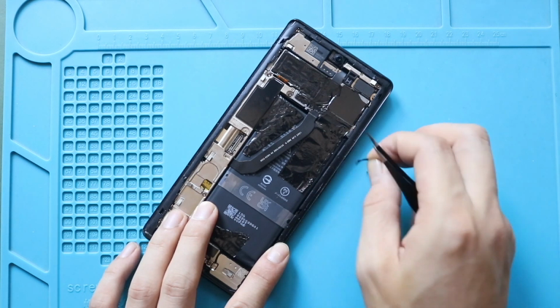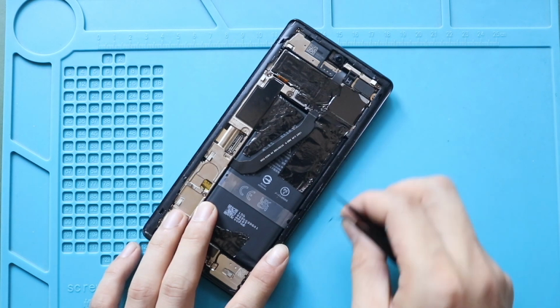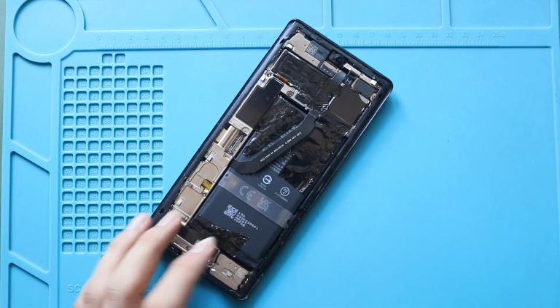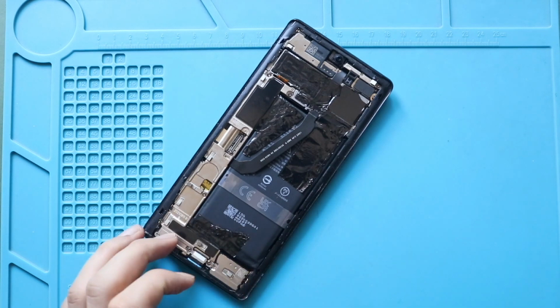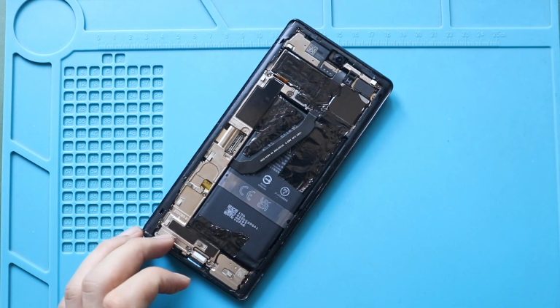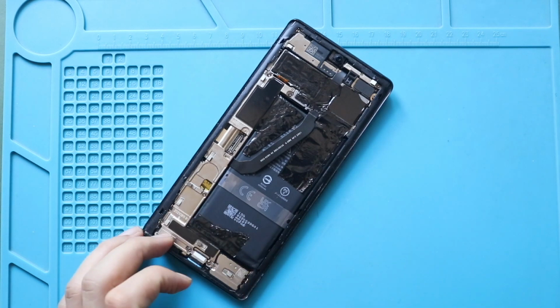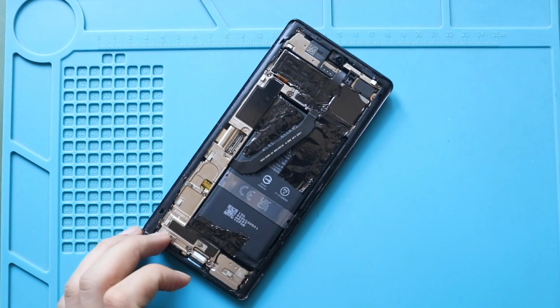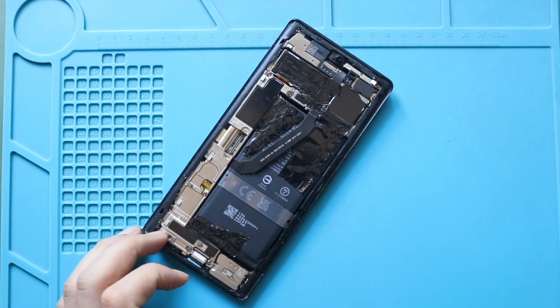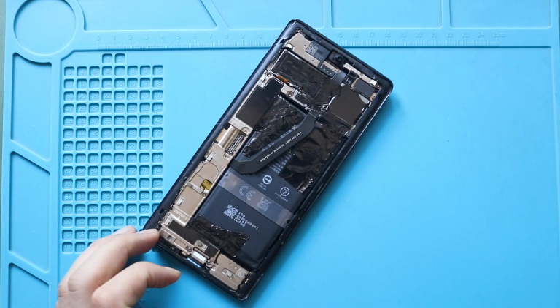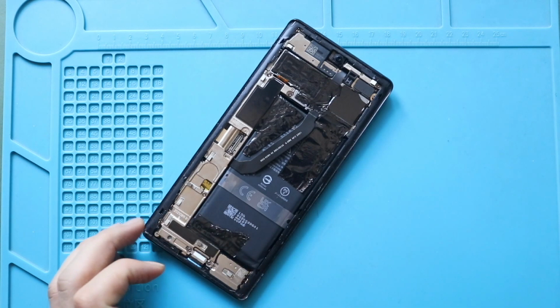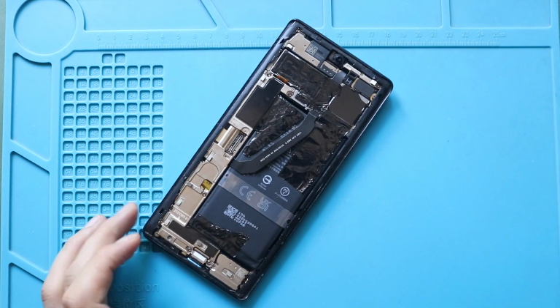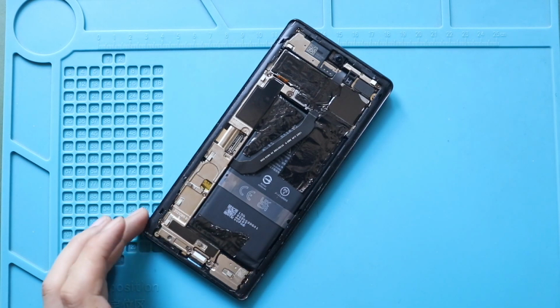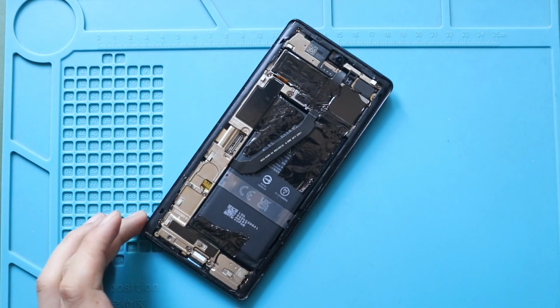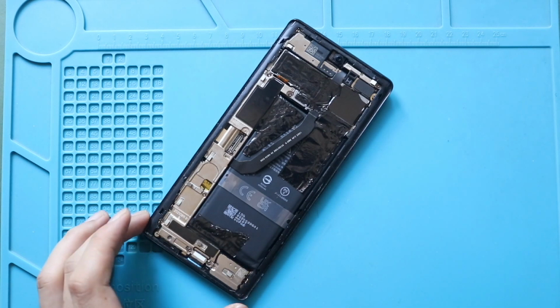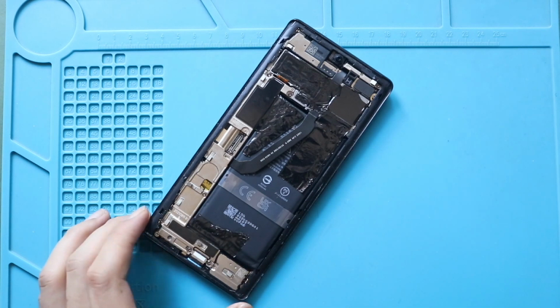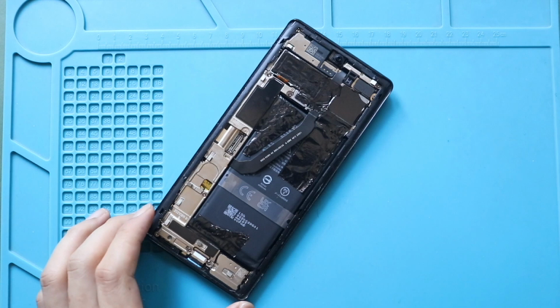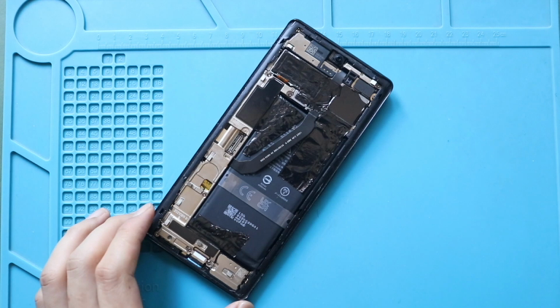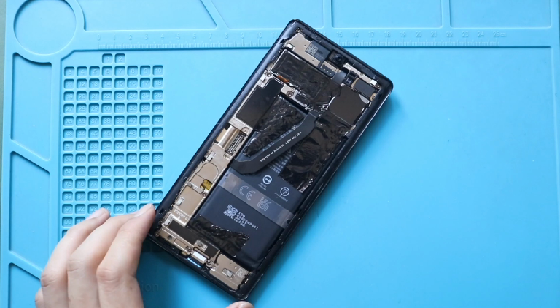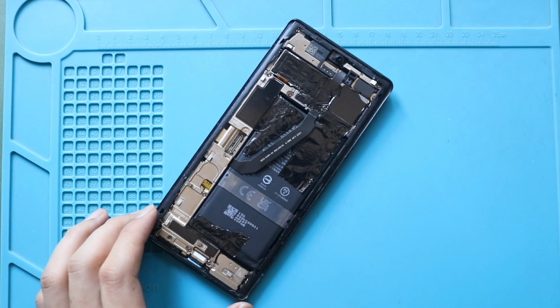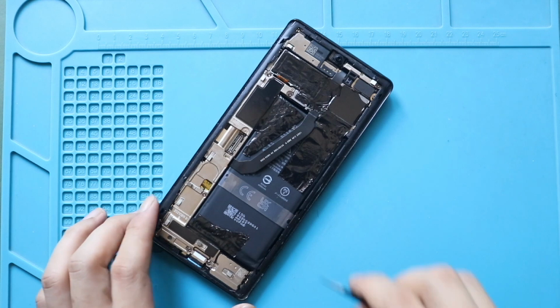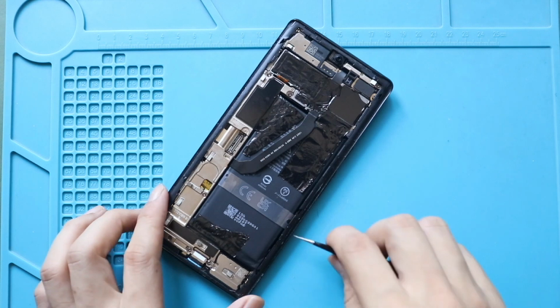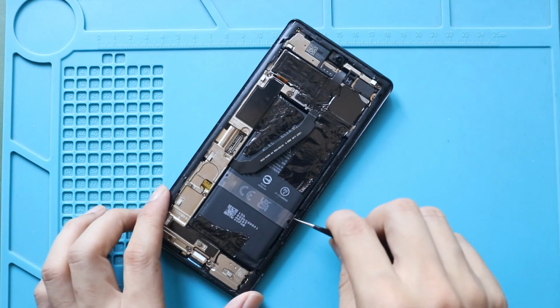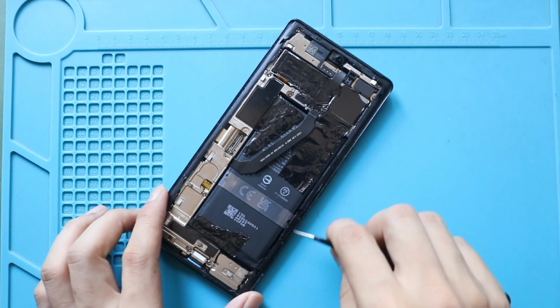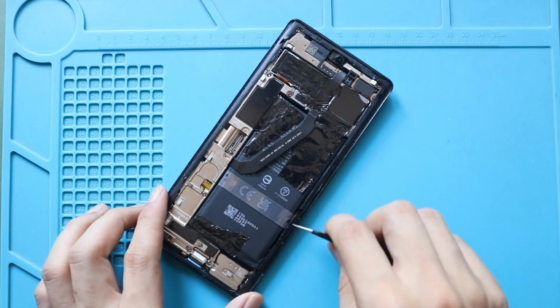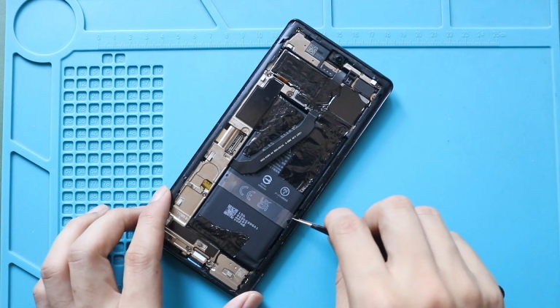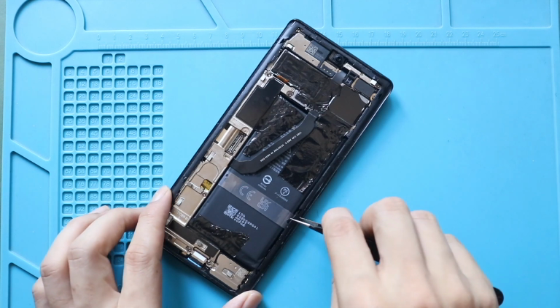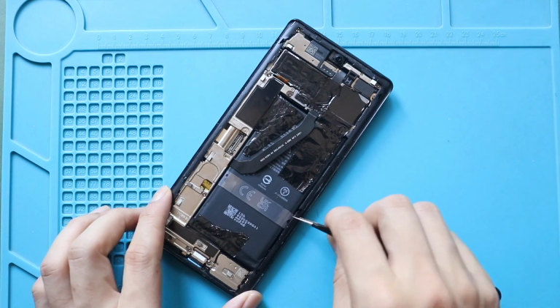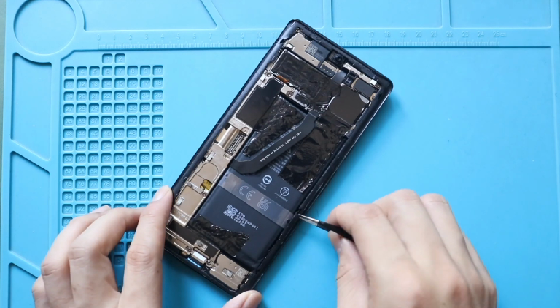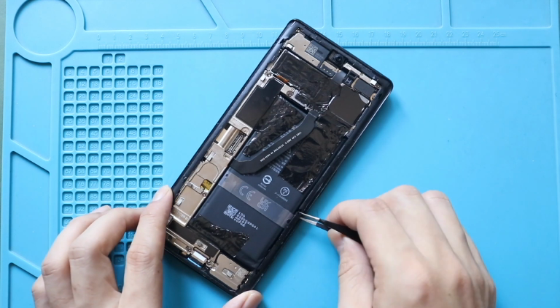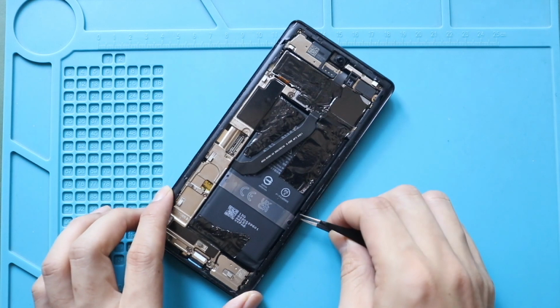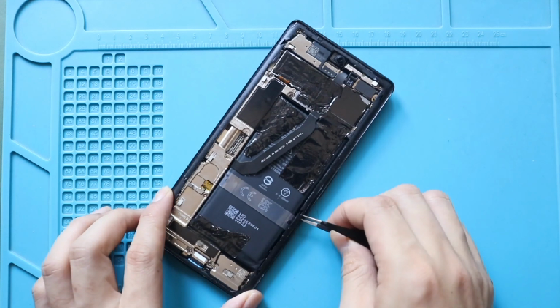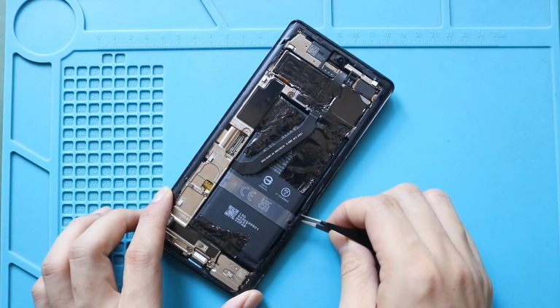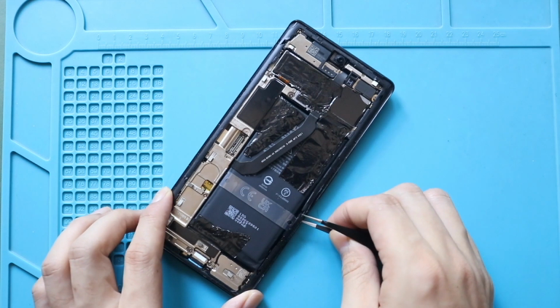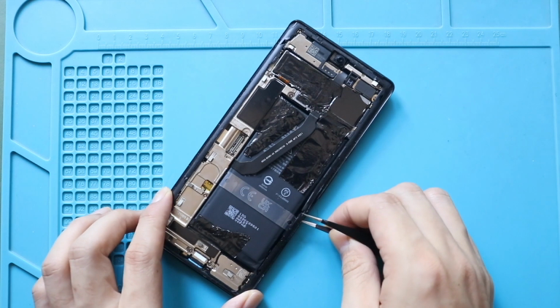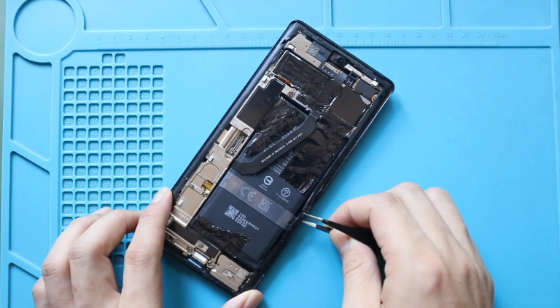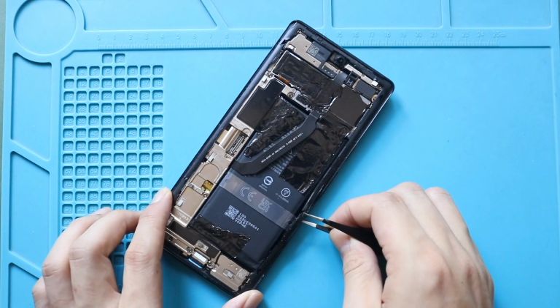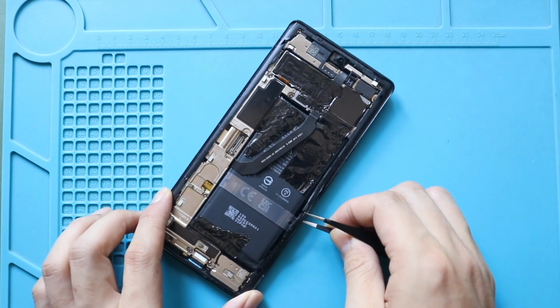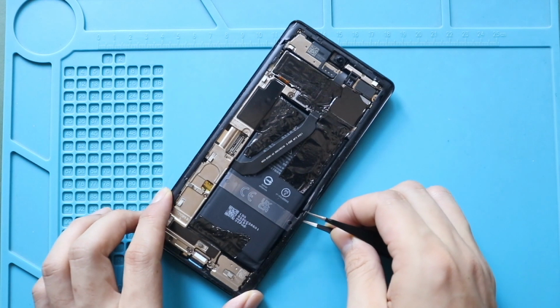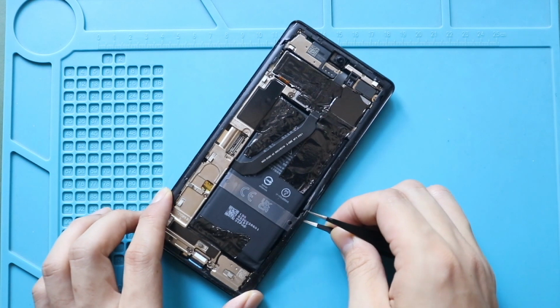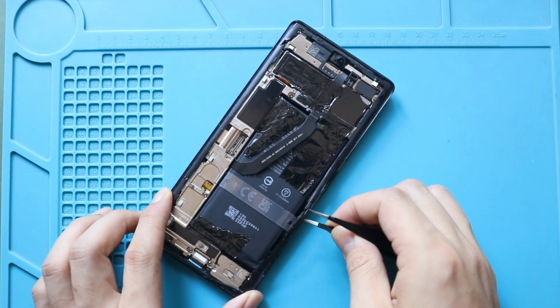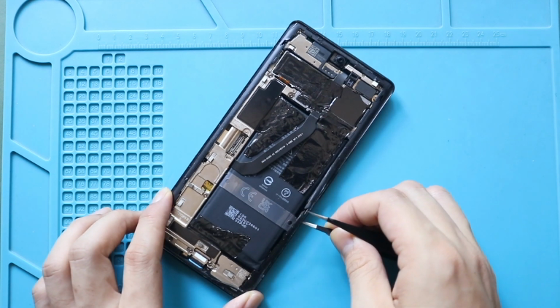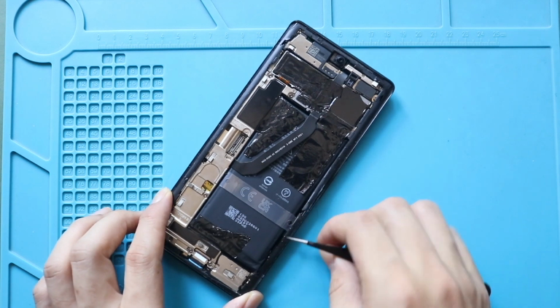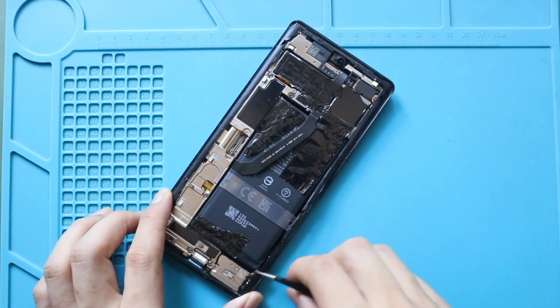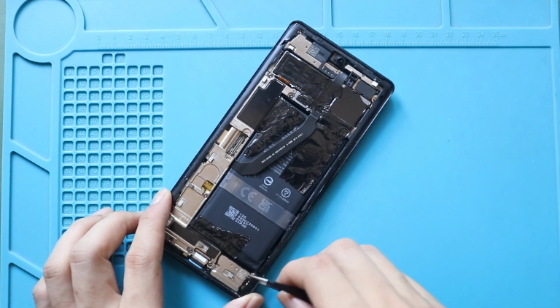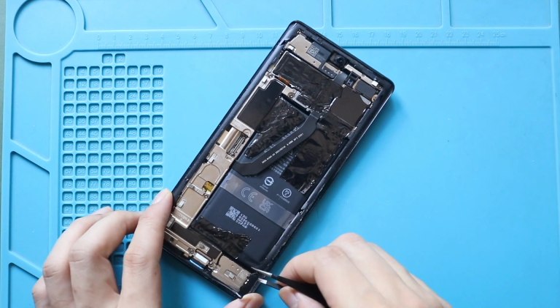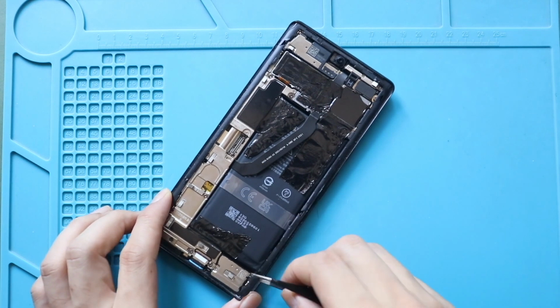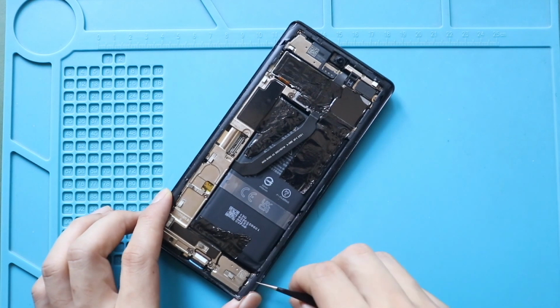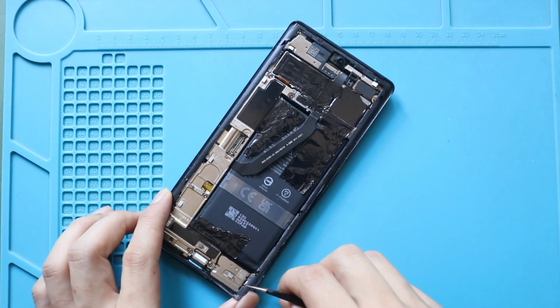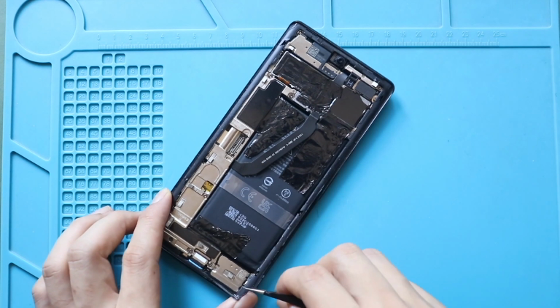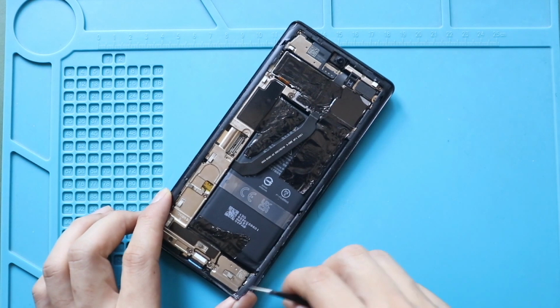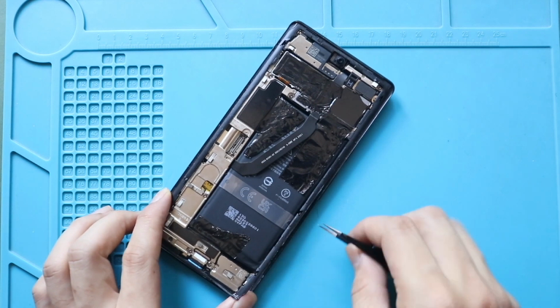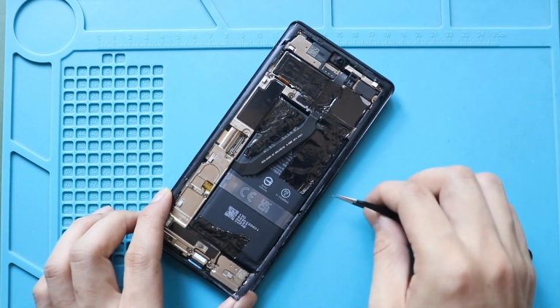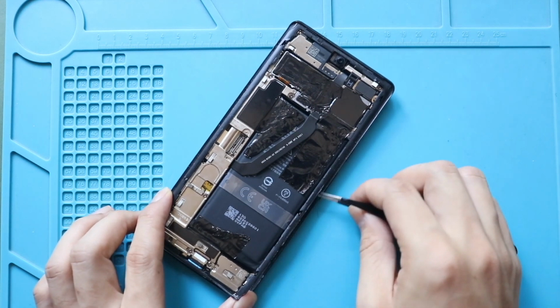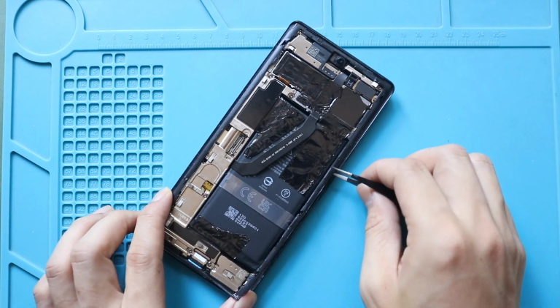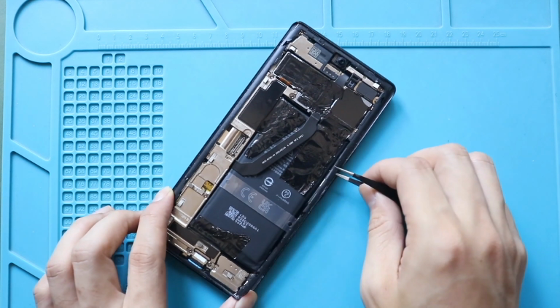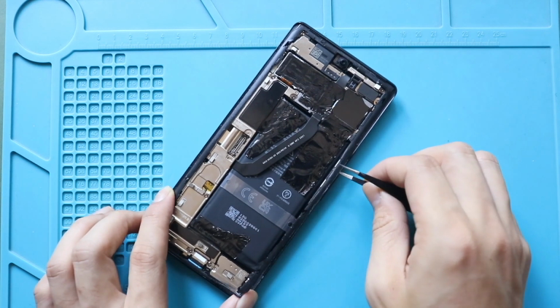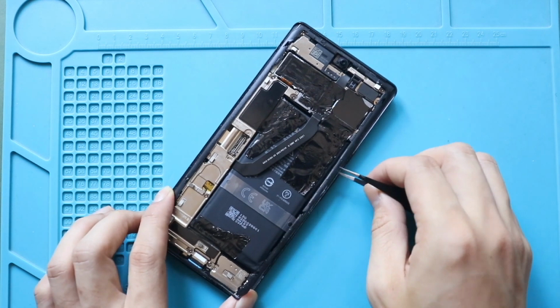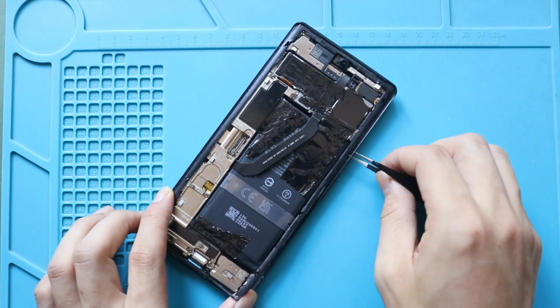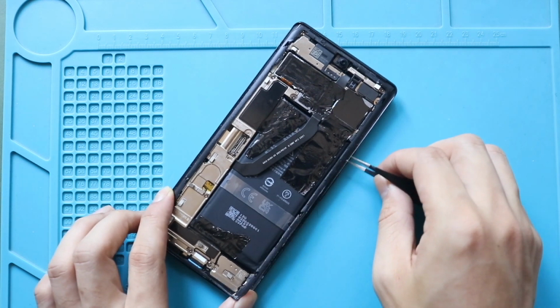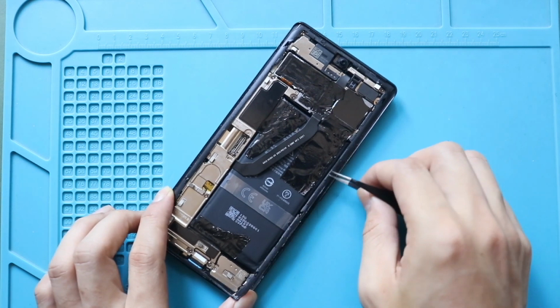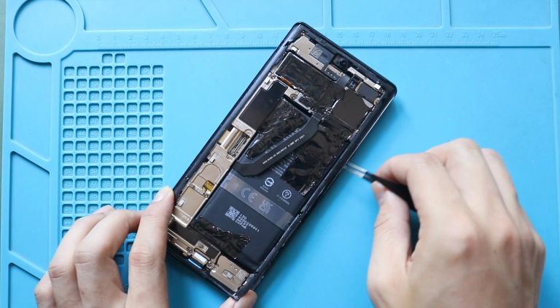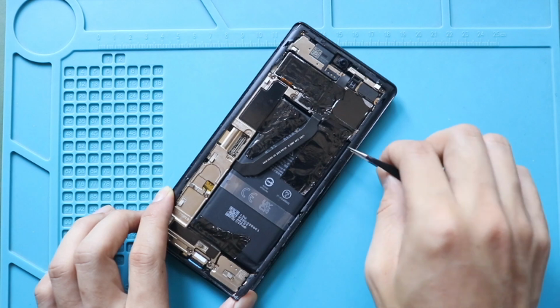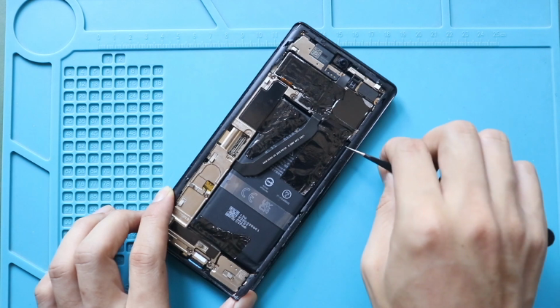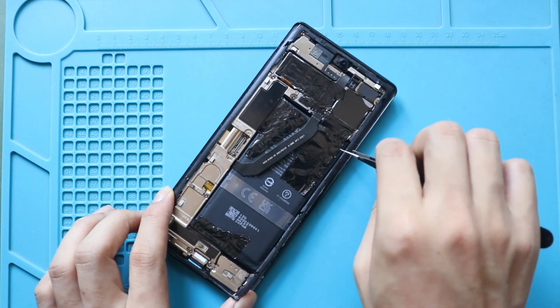Next, use a pry tool or tweezer to pull out the LCD frame bracket. Gently unplug the clips on the frame.